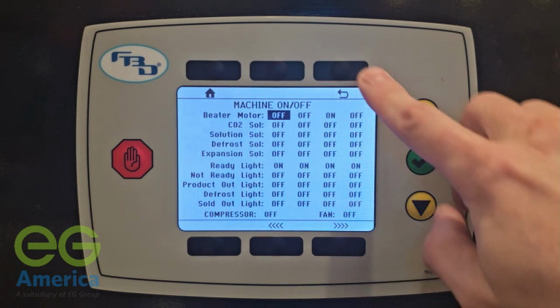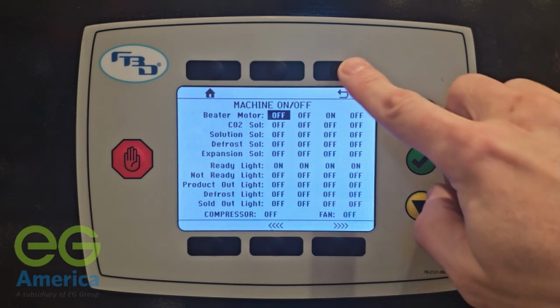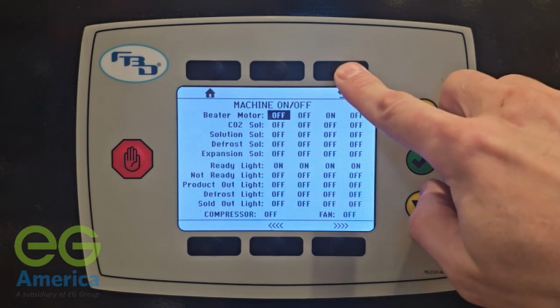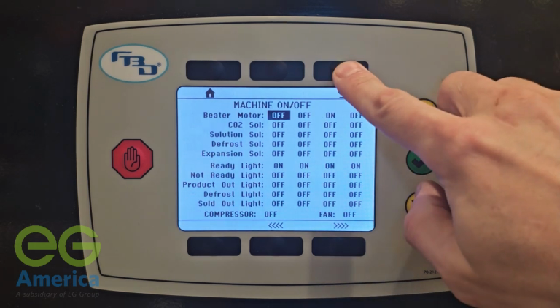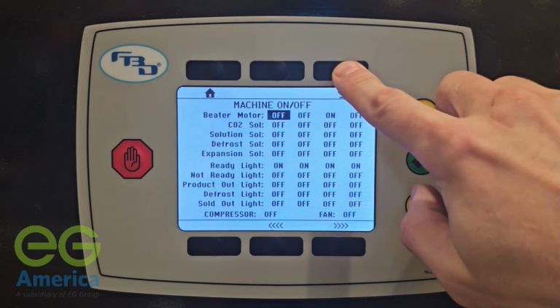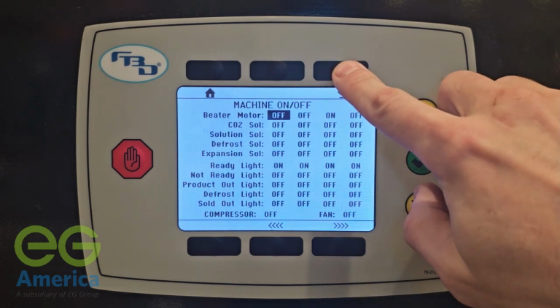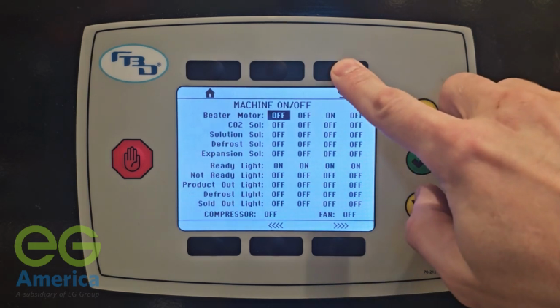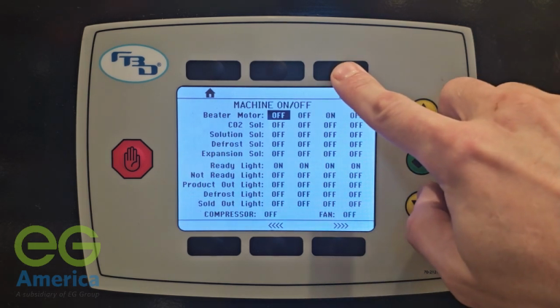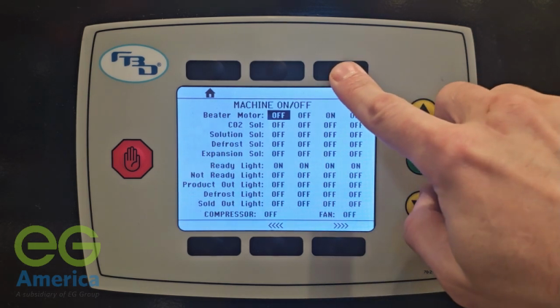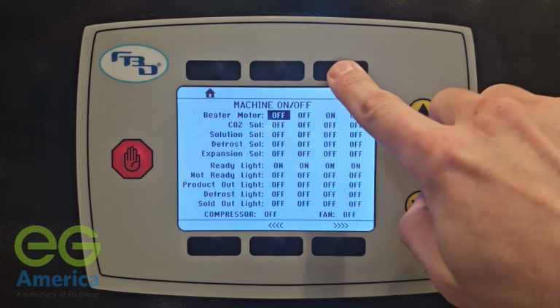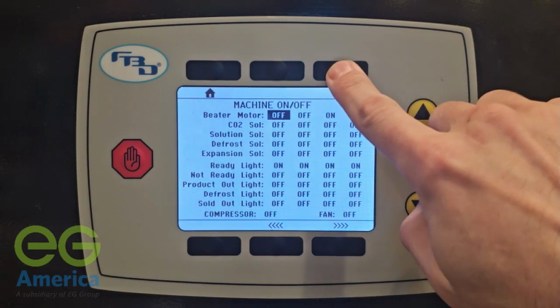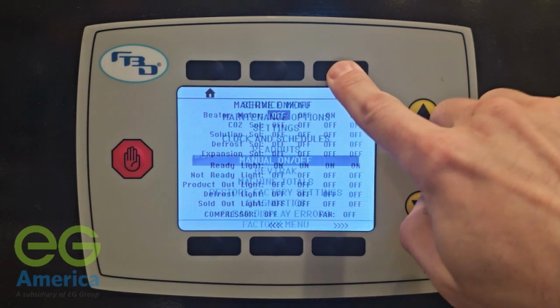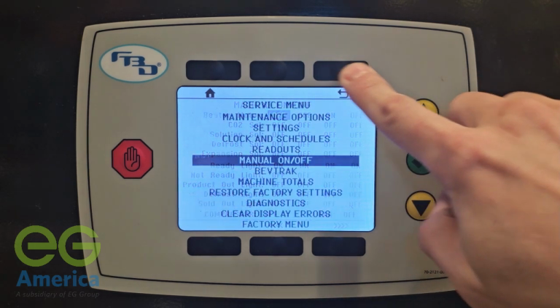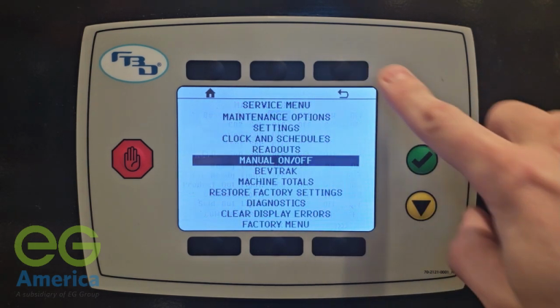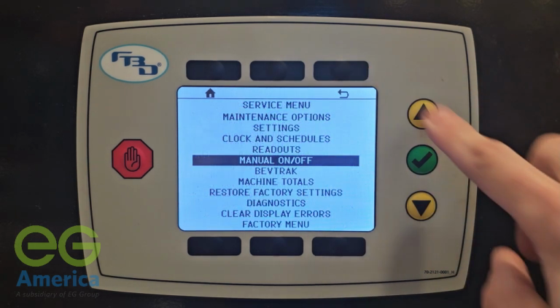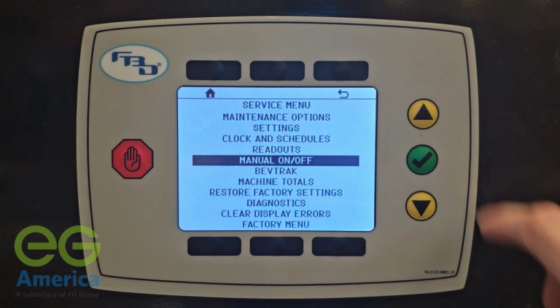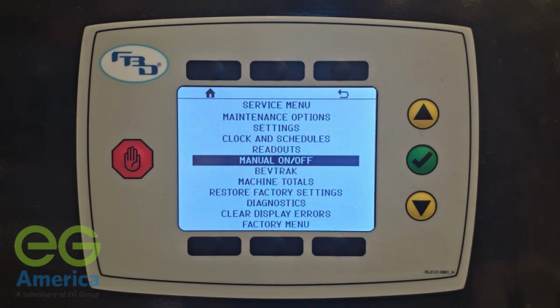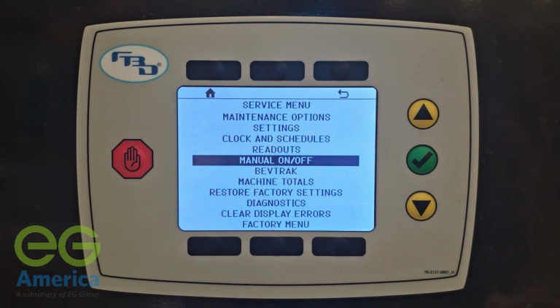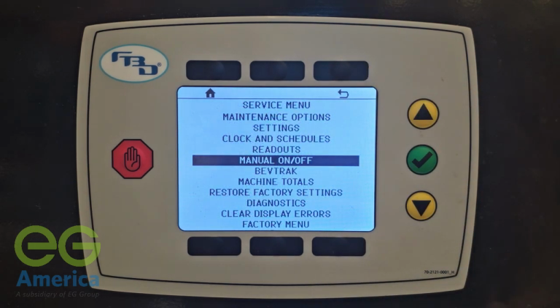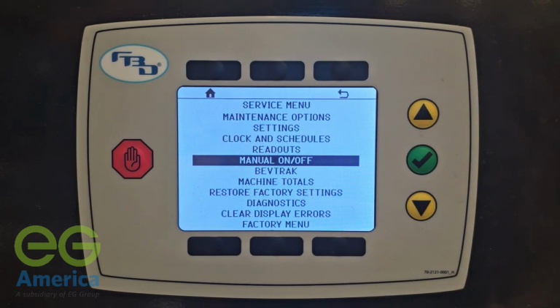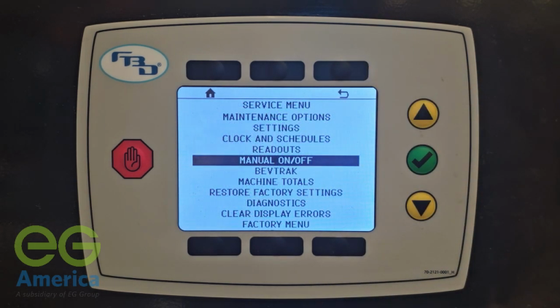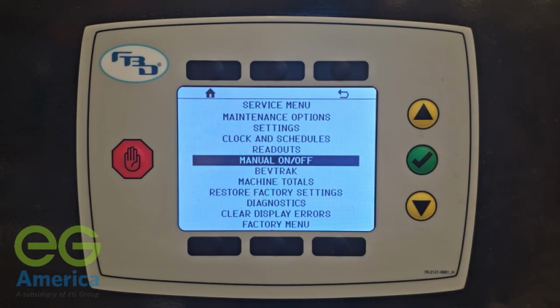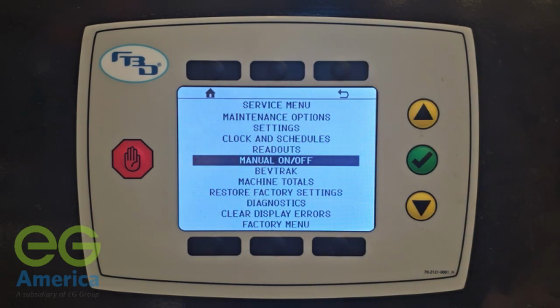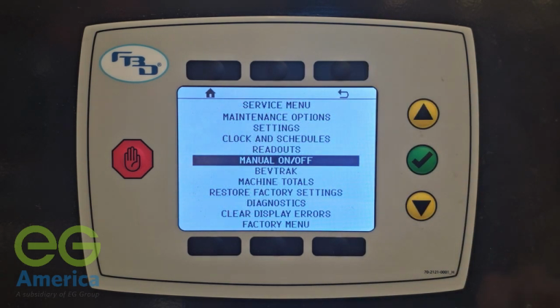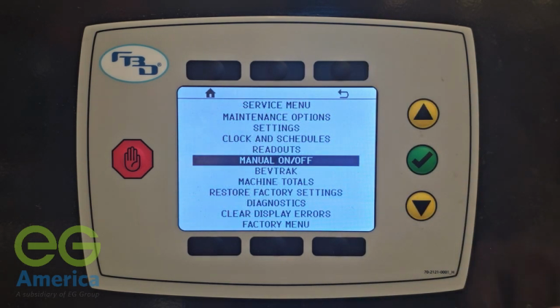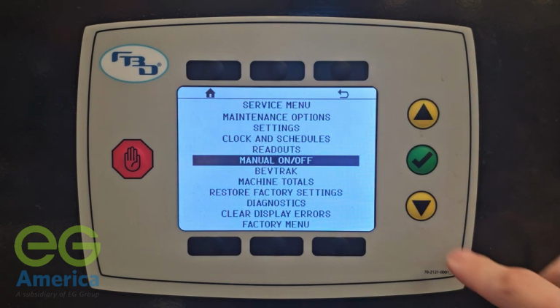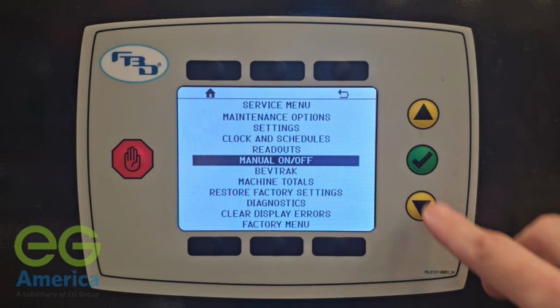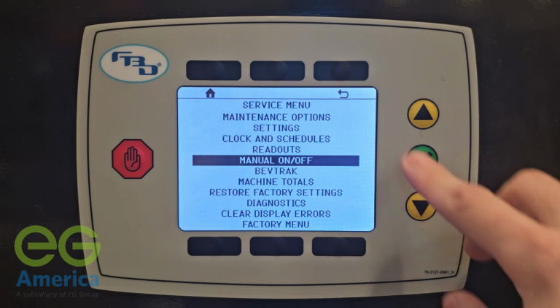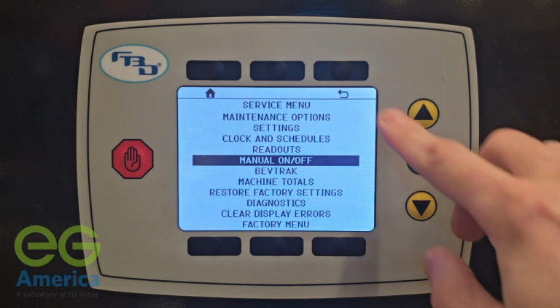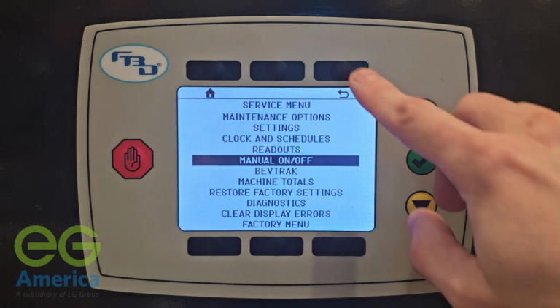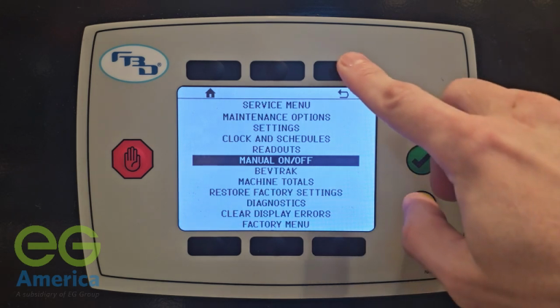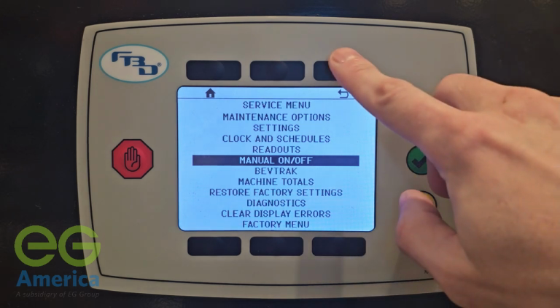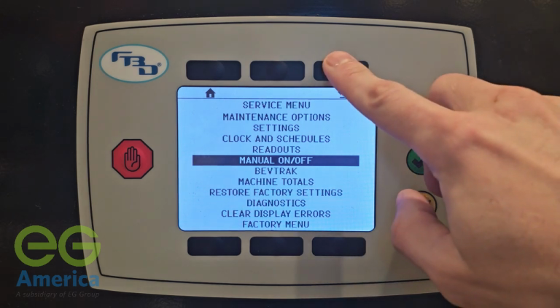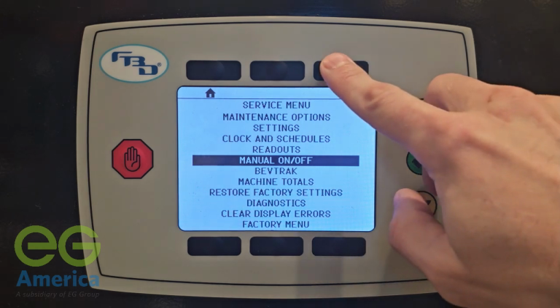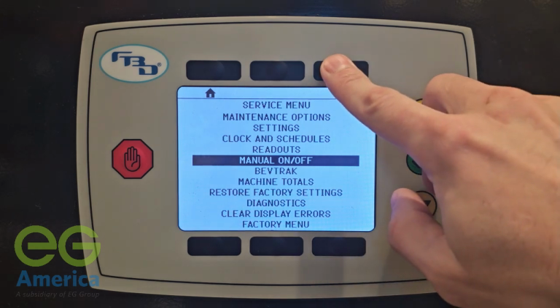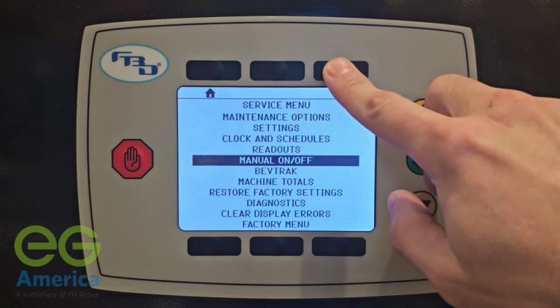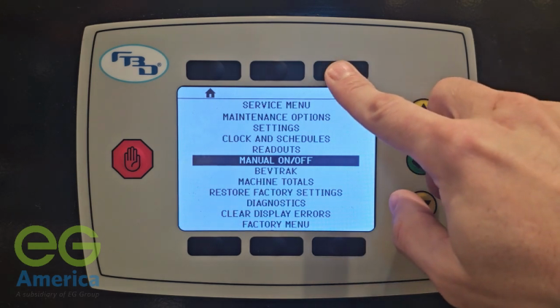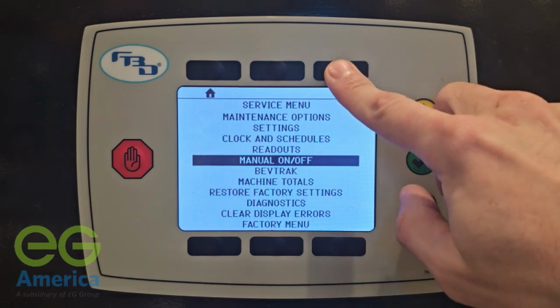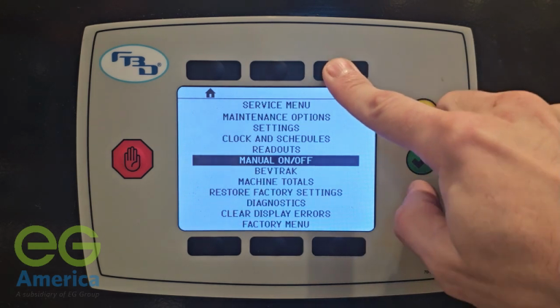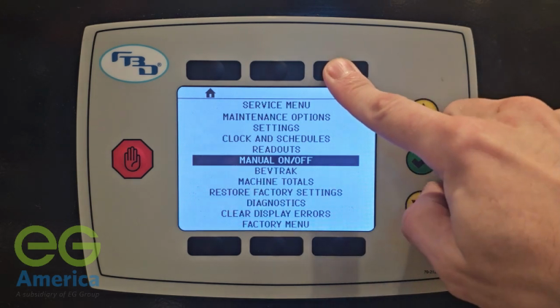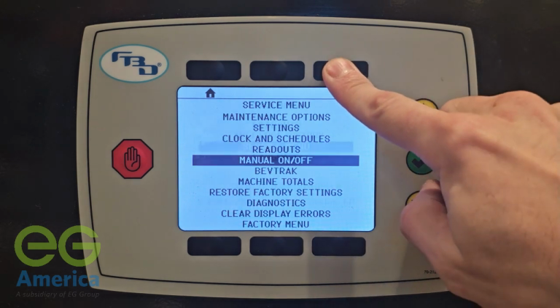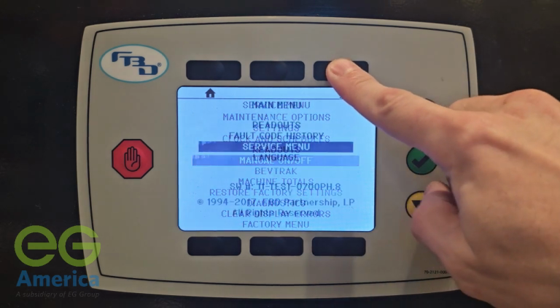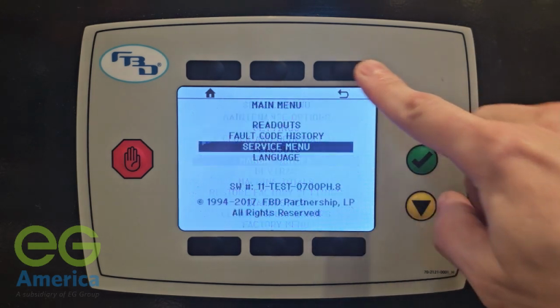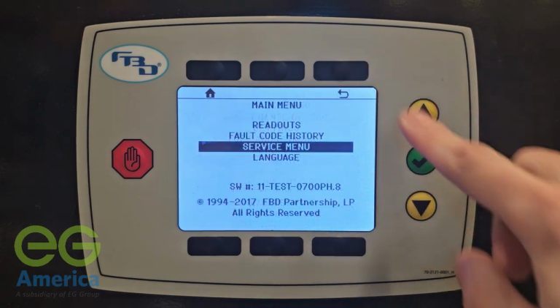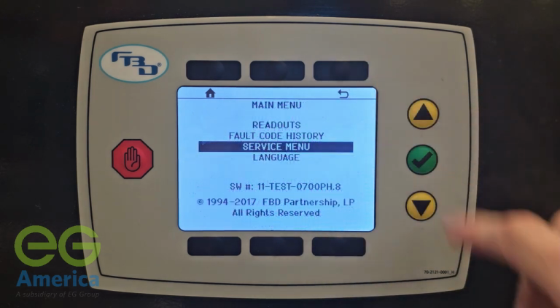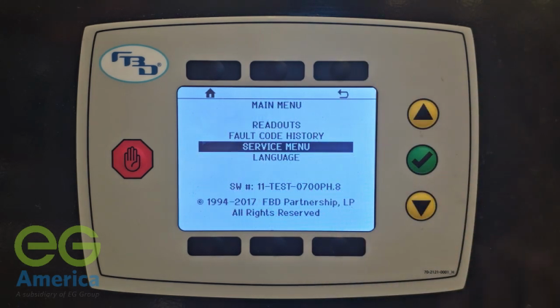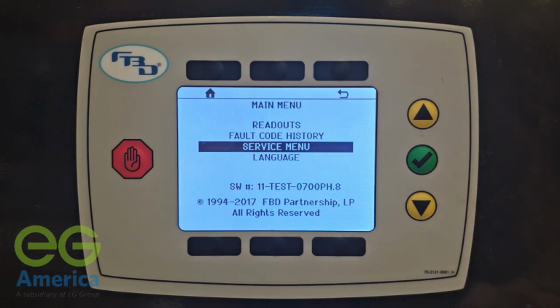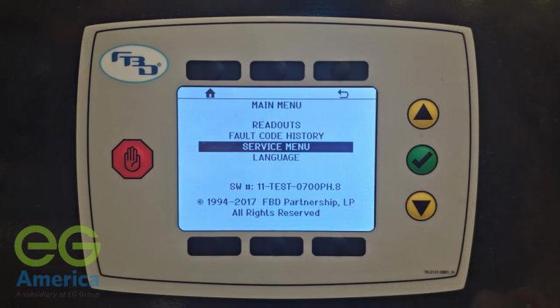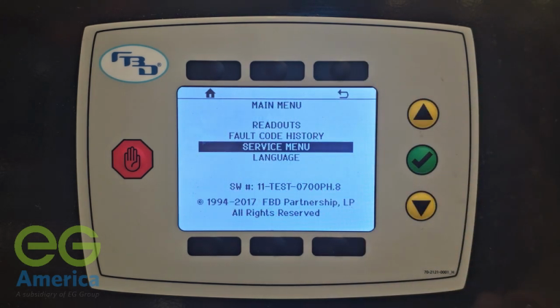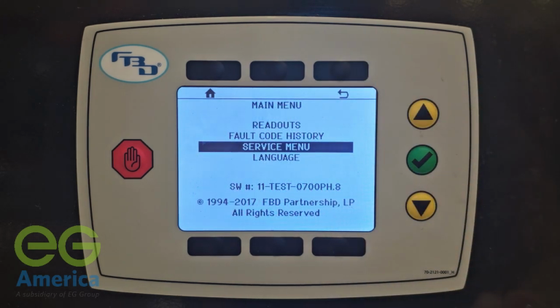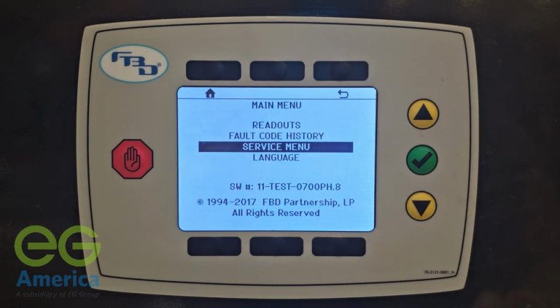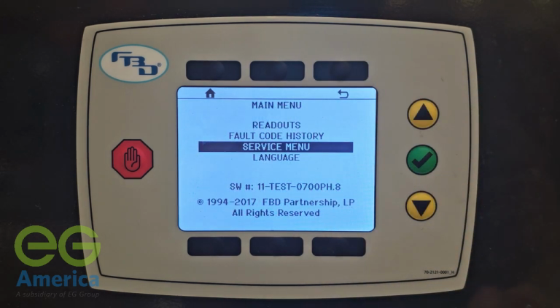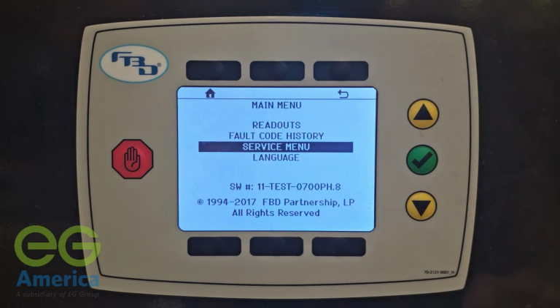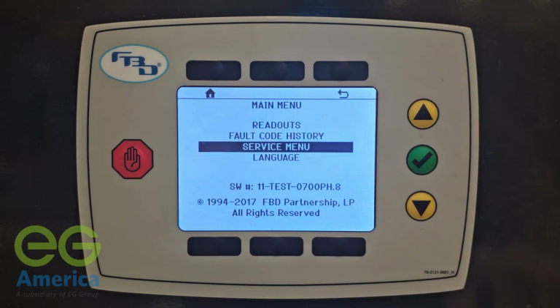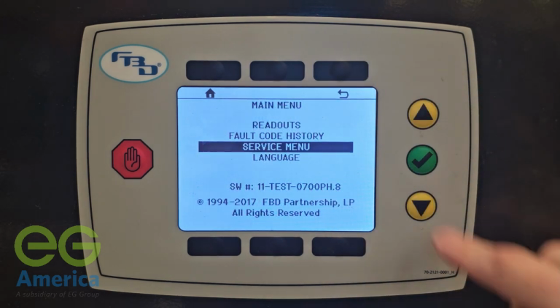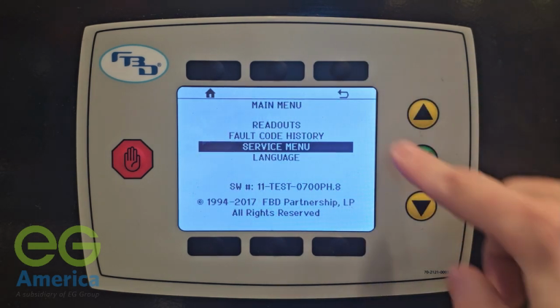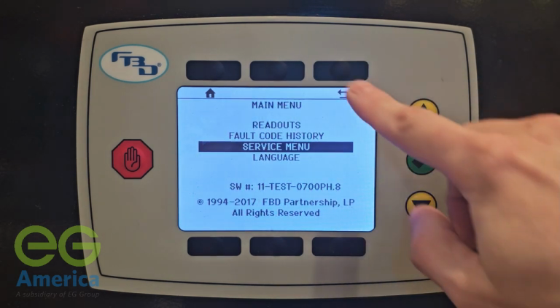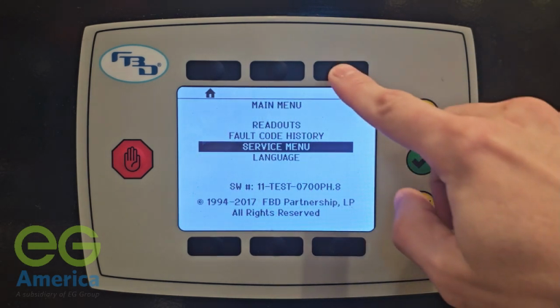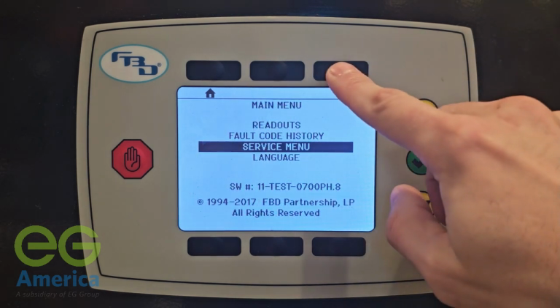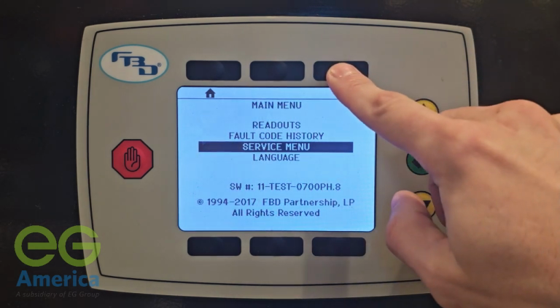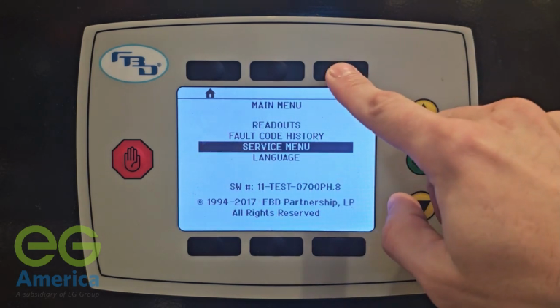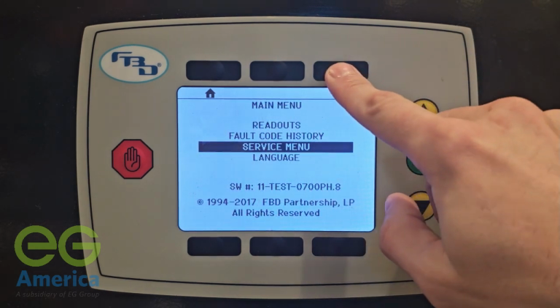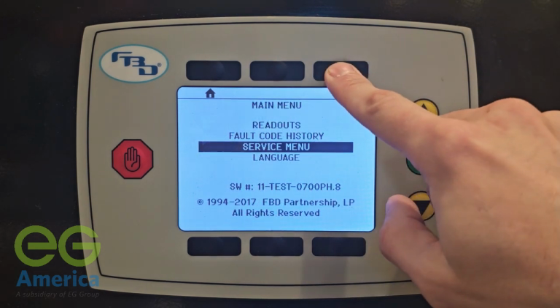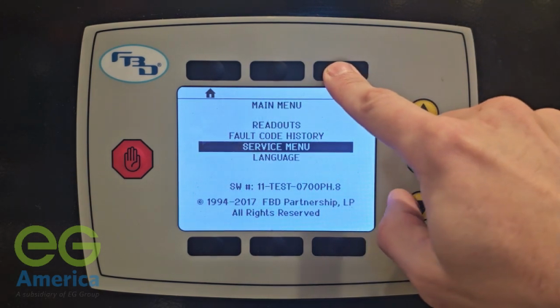Press the back button to return to the previous screen. You can also press the home button to go directly to the main menu.